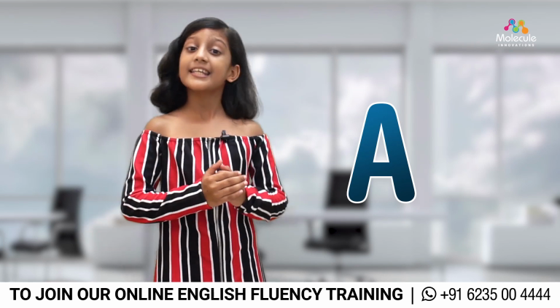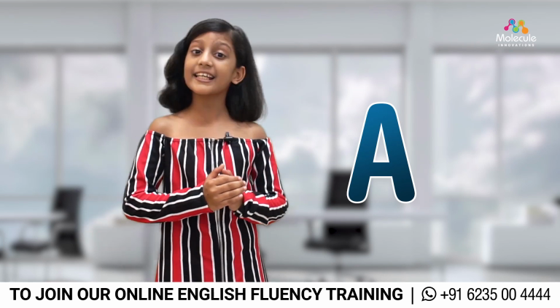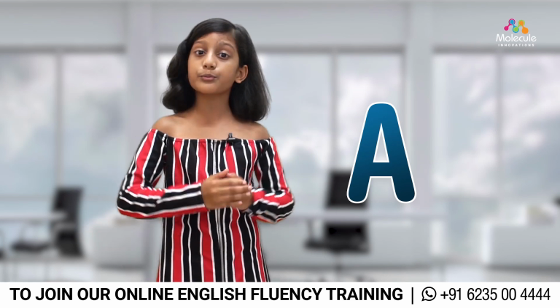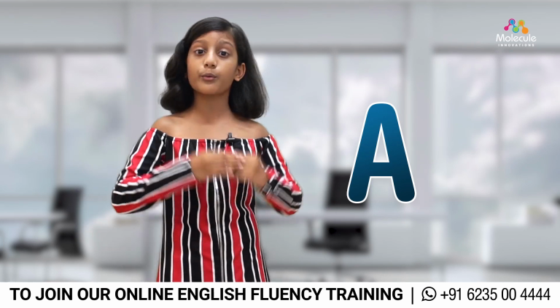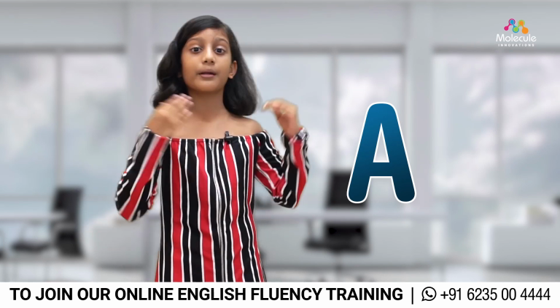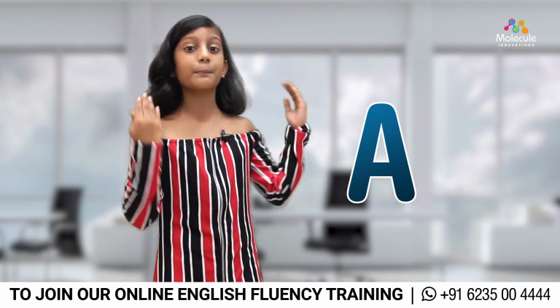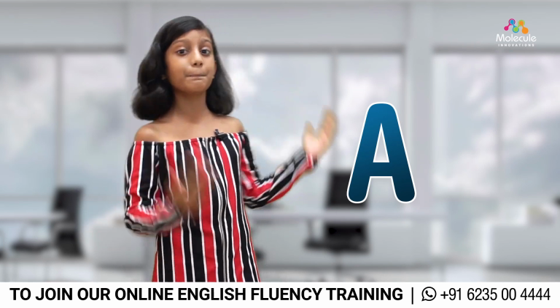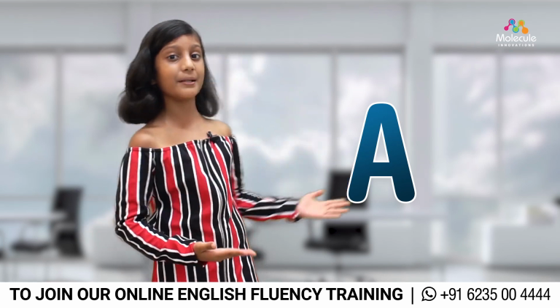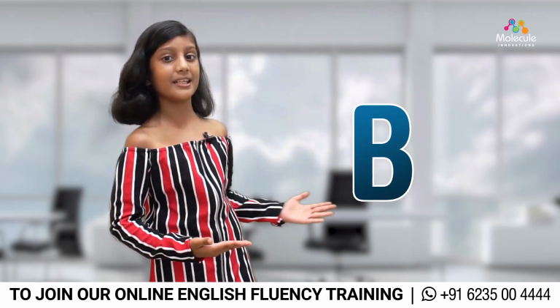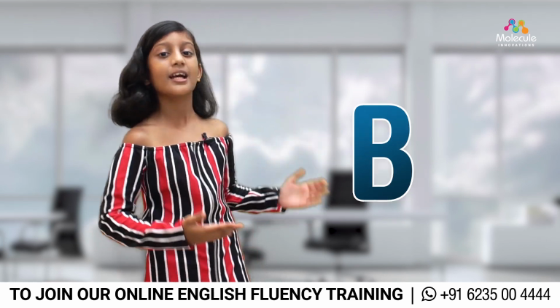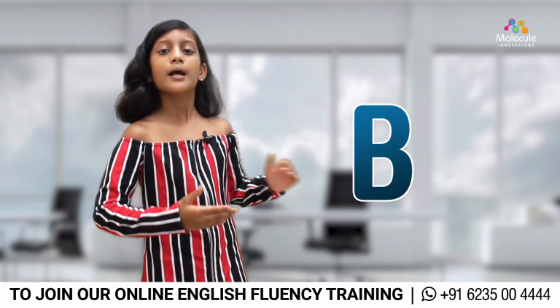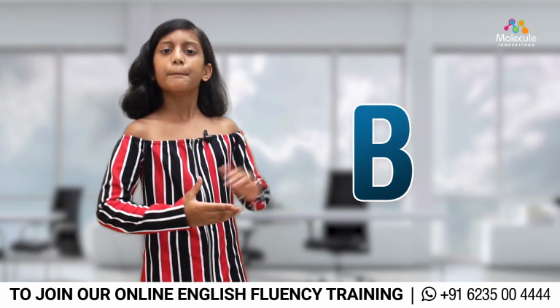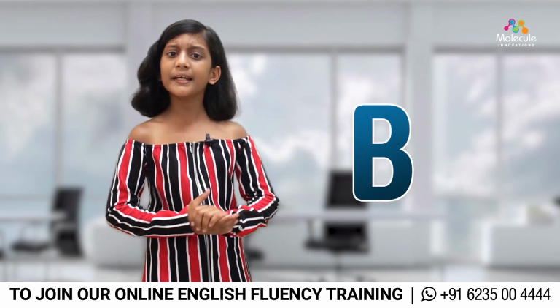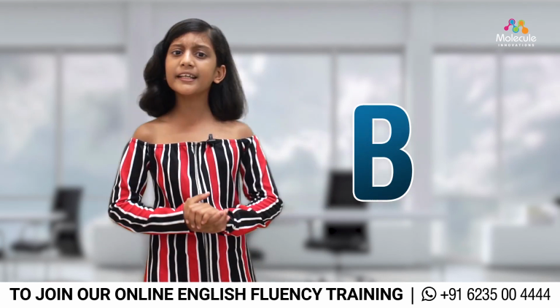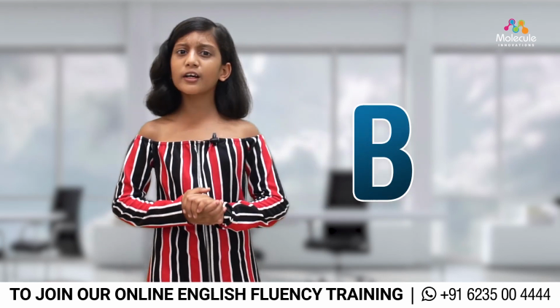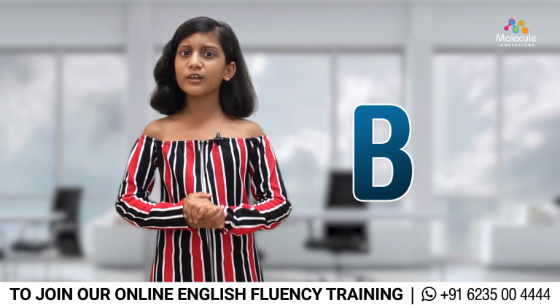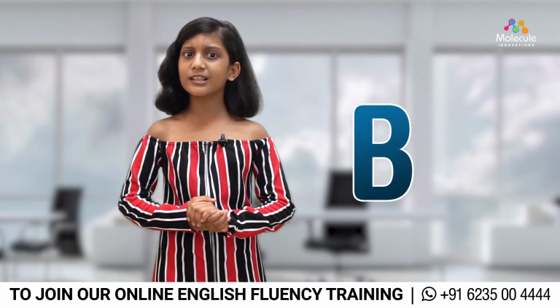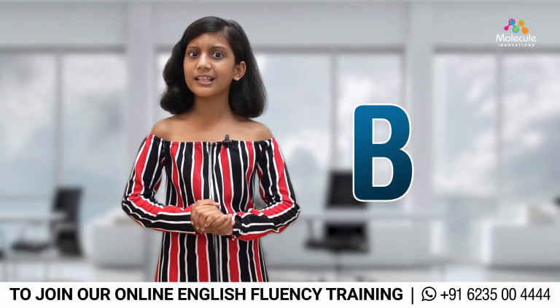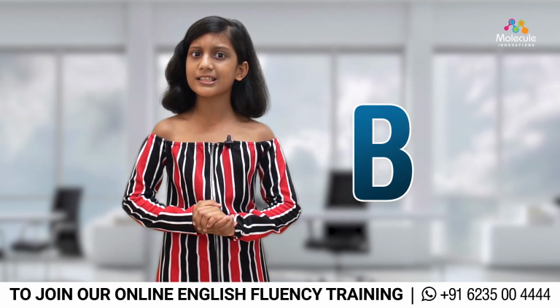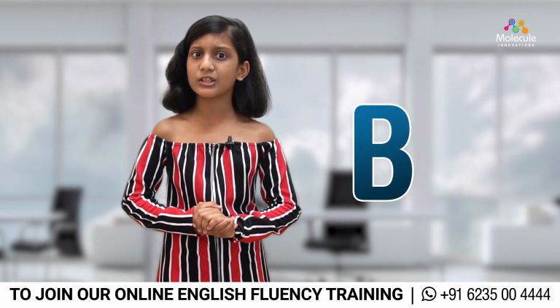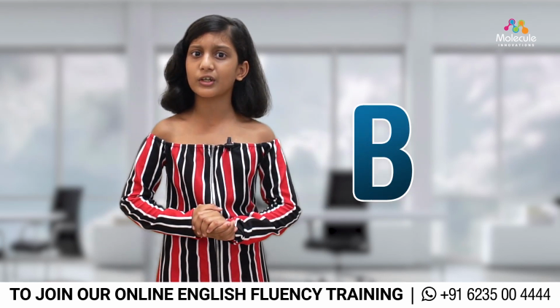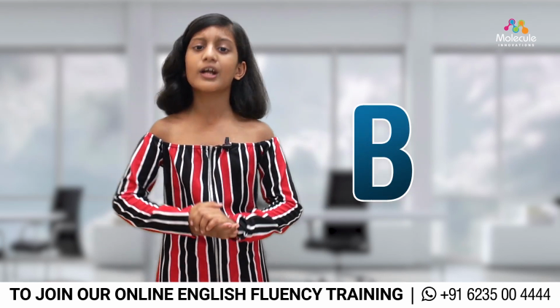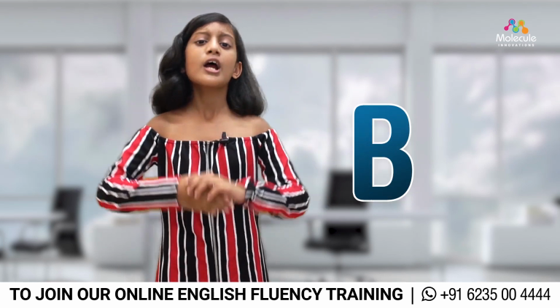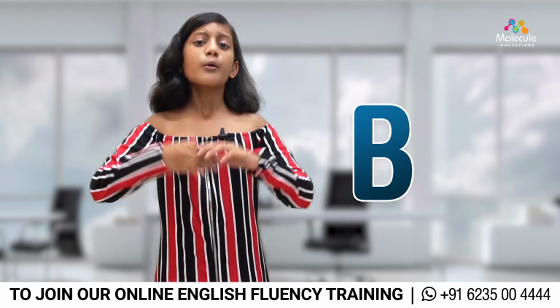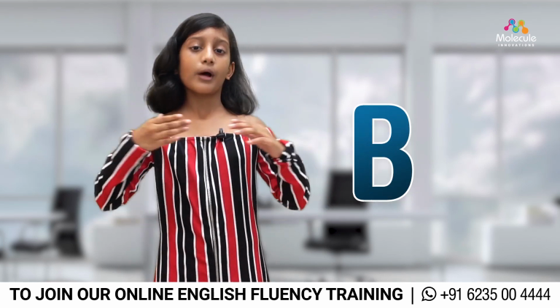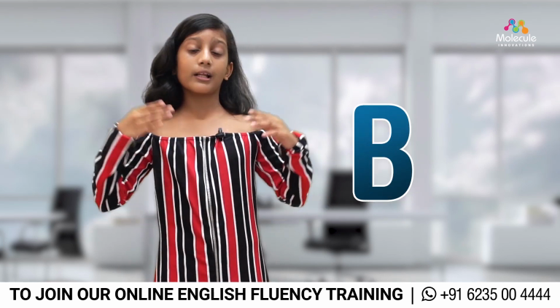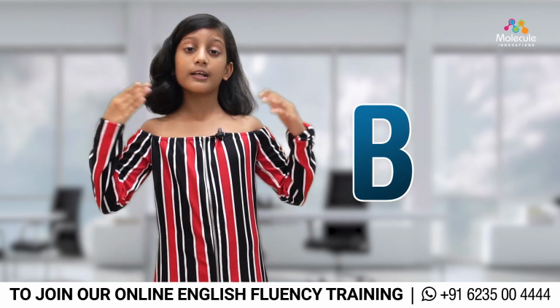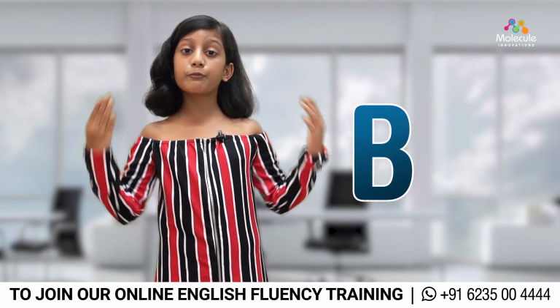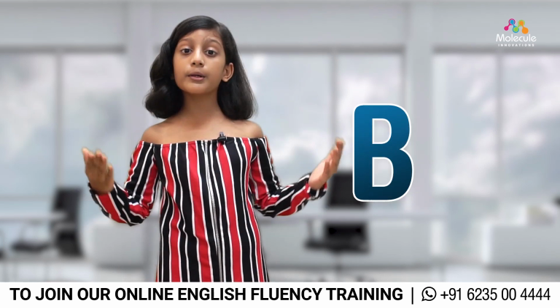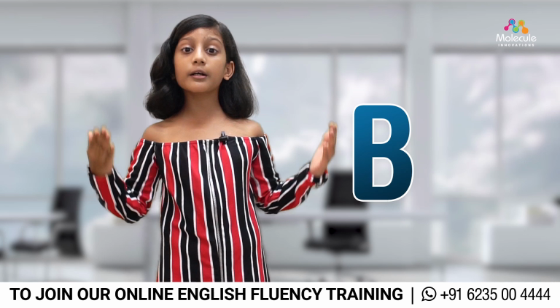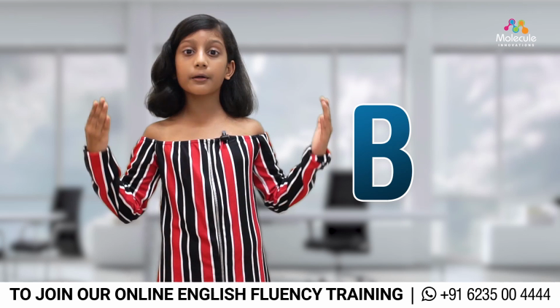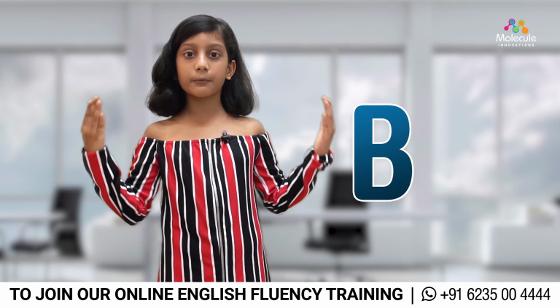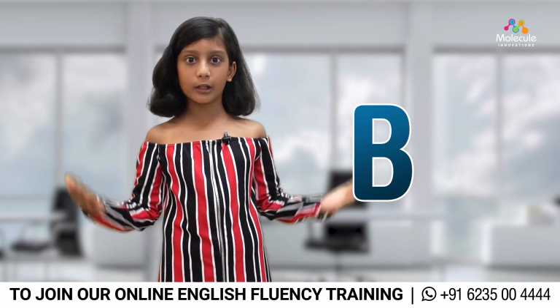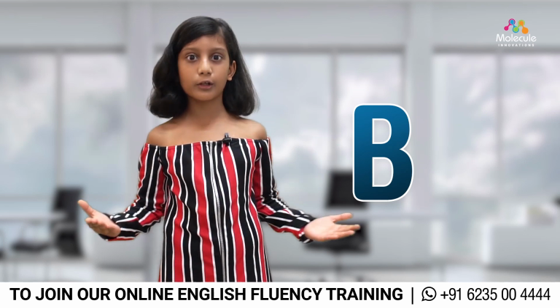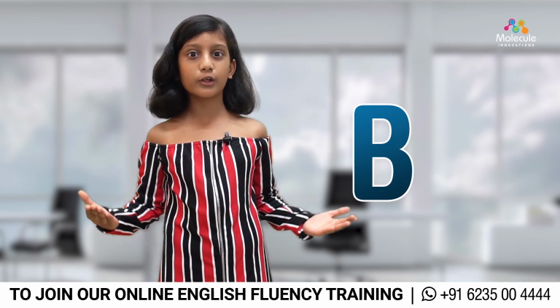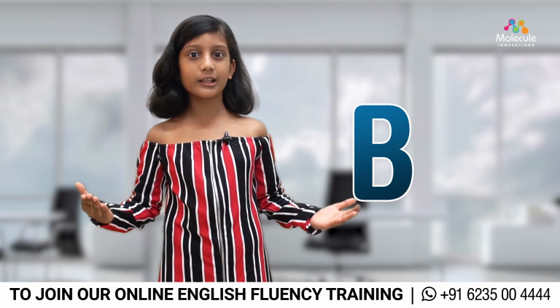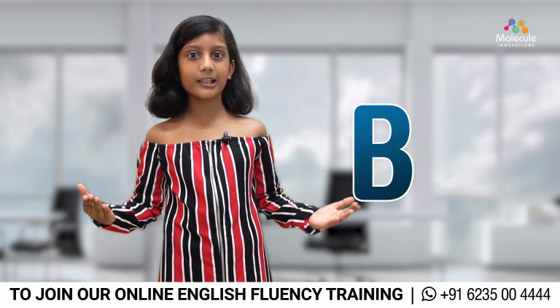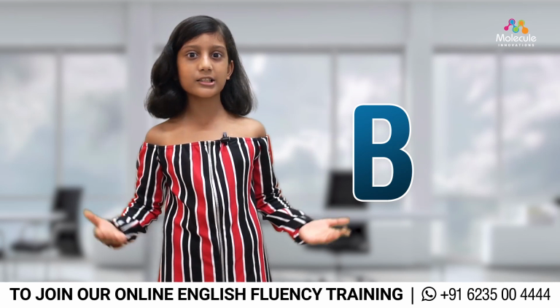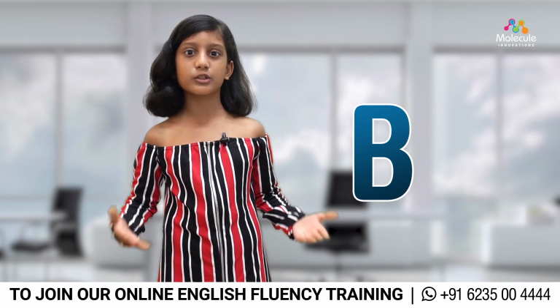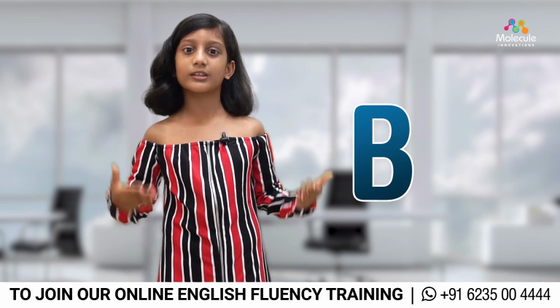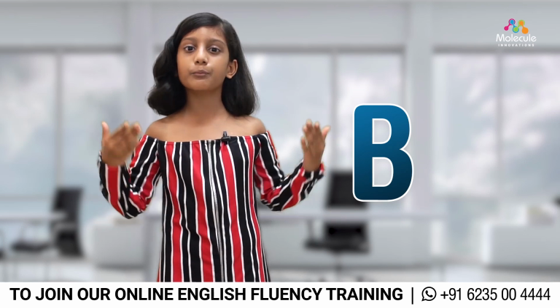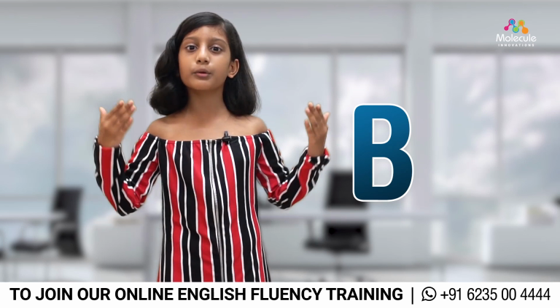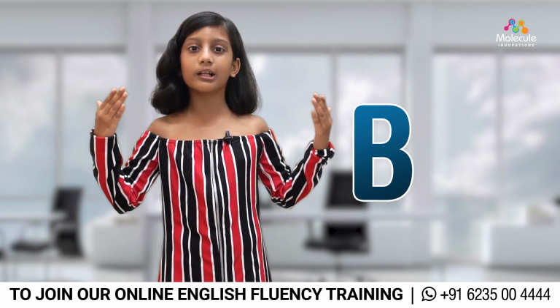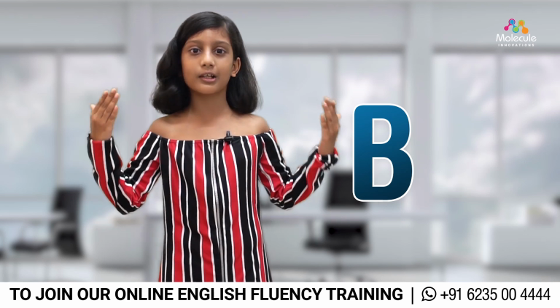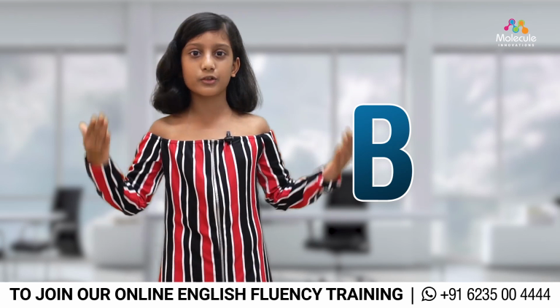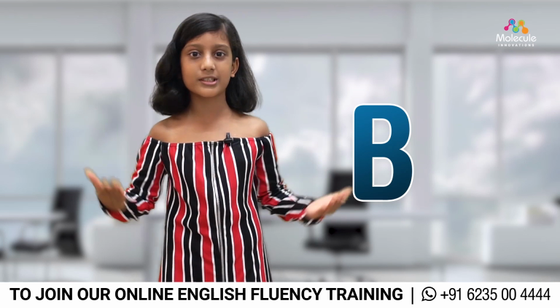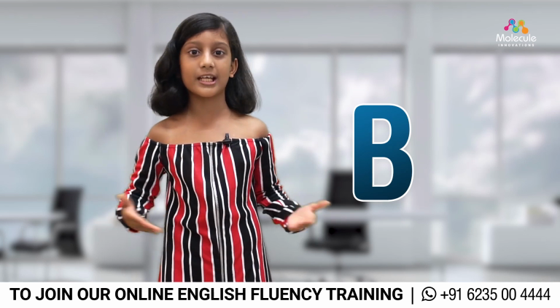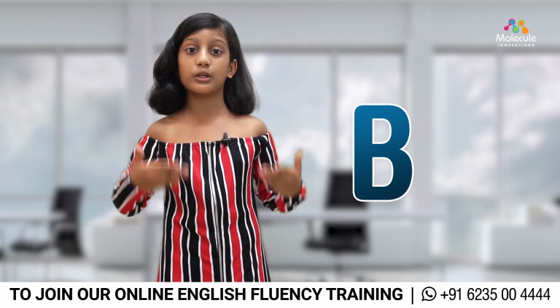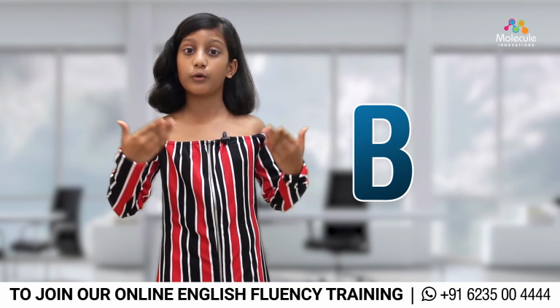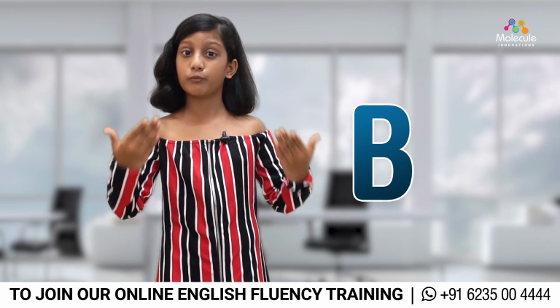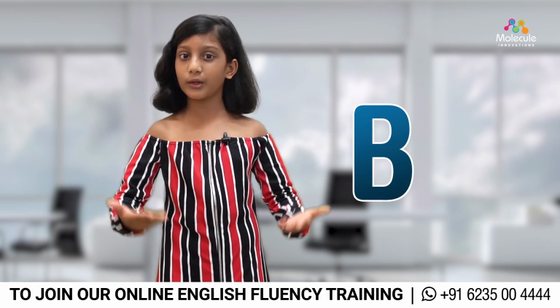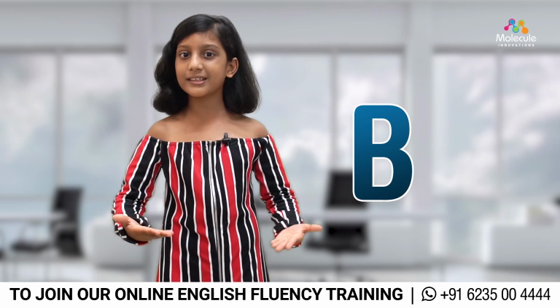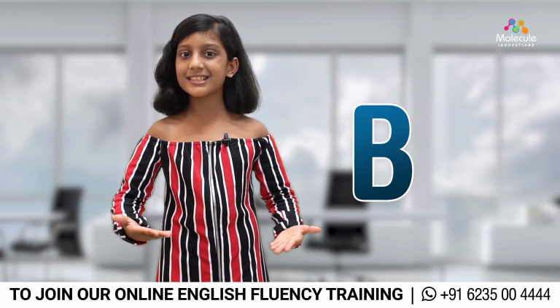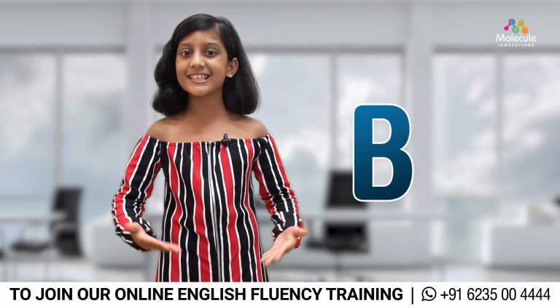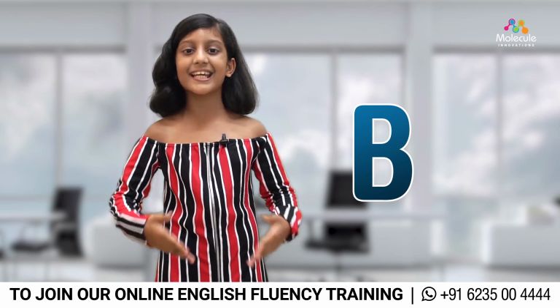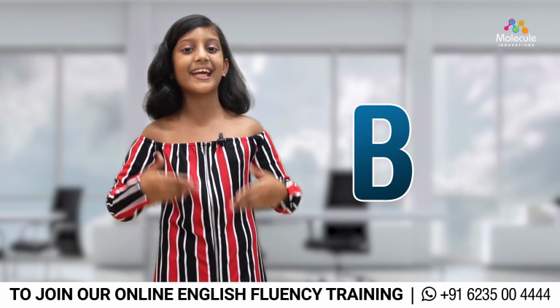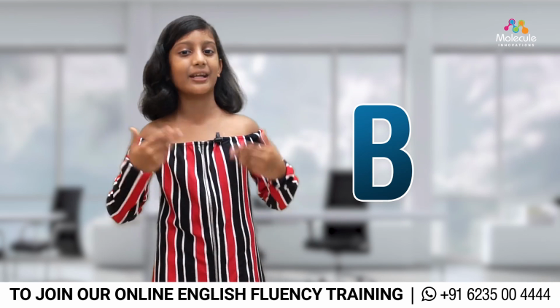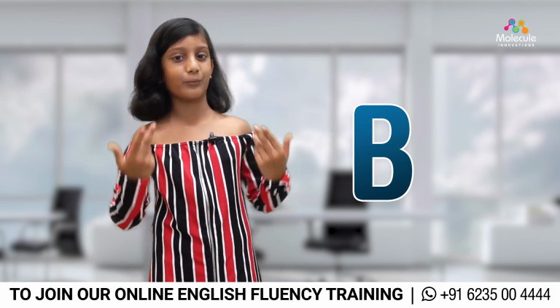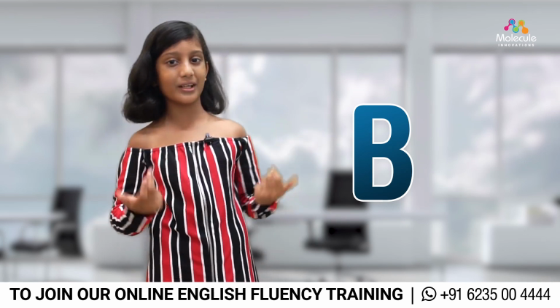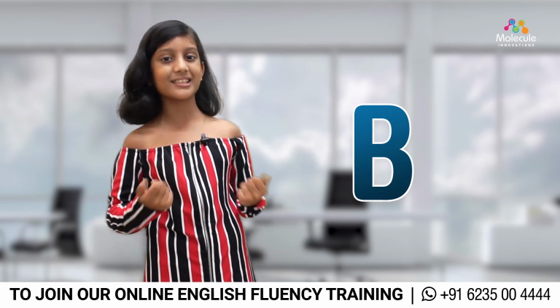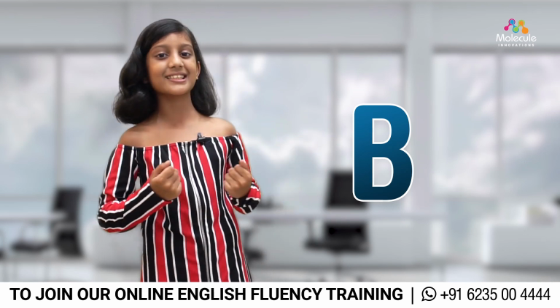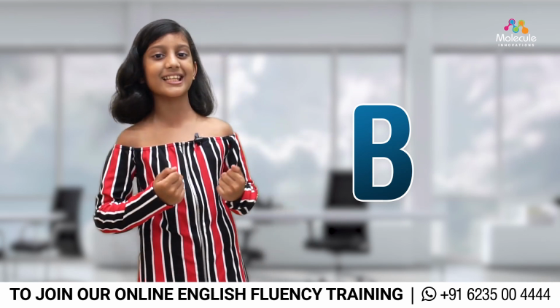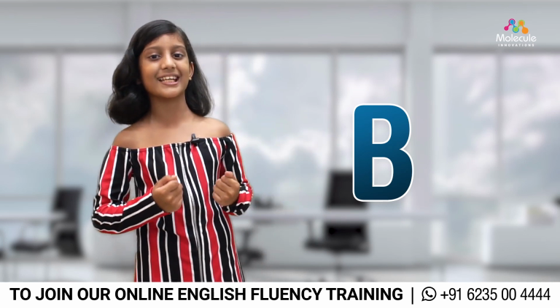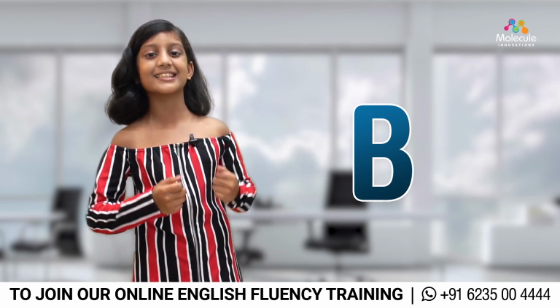Next one, B, being a good listener. If we are a real good listener, then we'll understand what to say and when to say it.